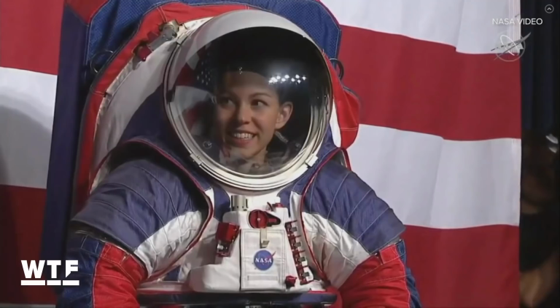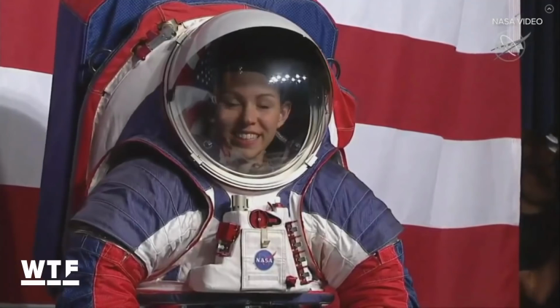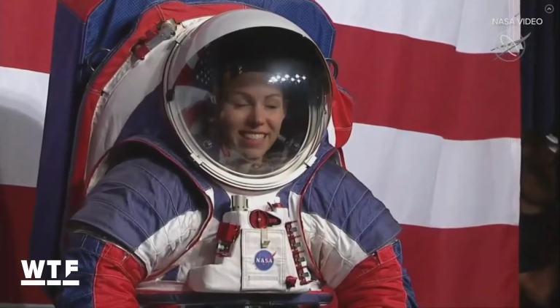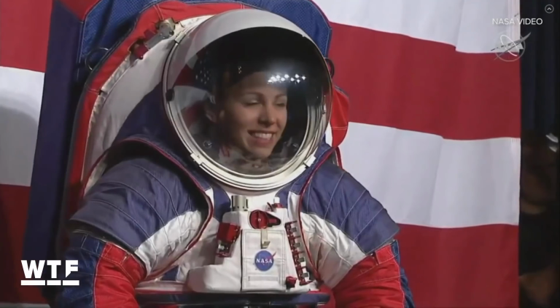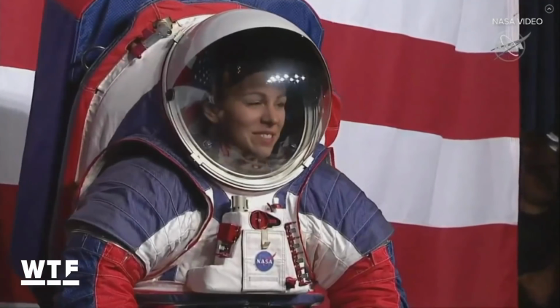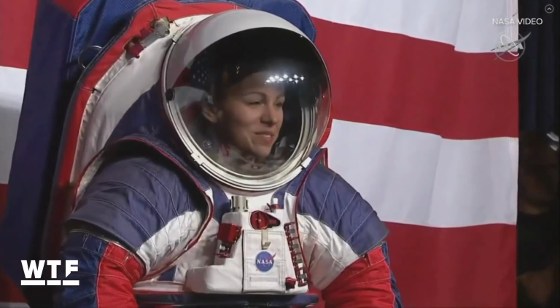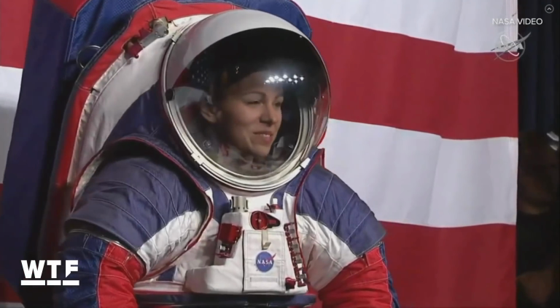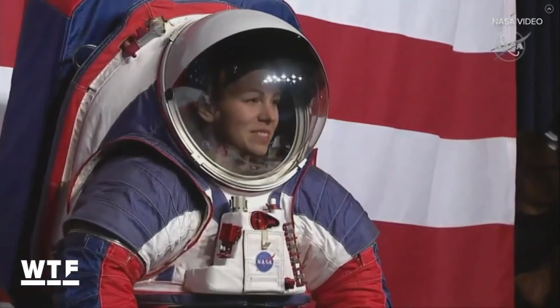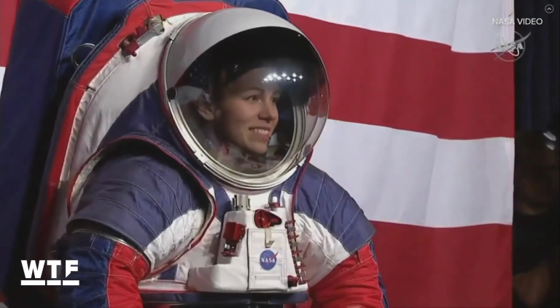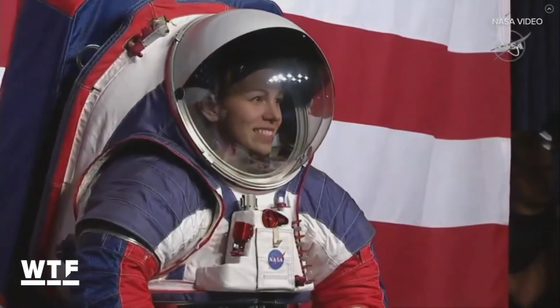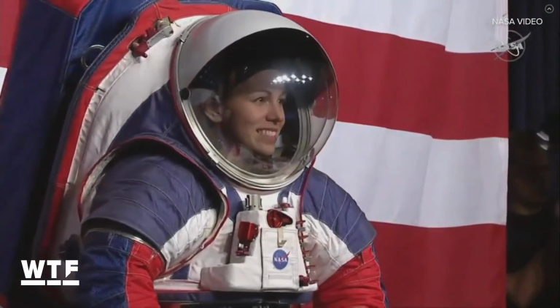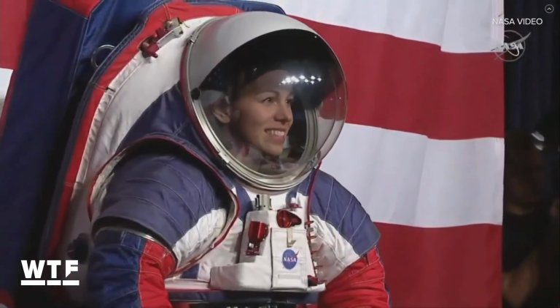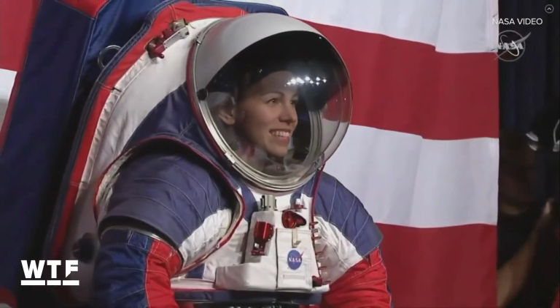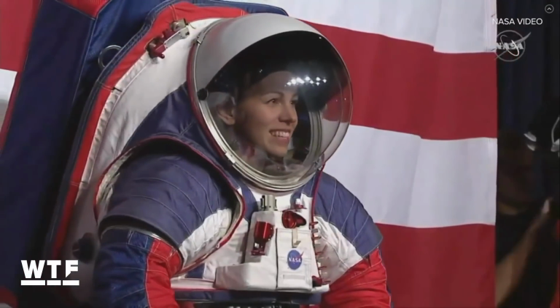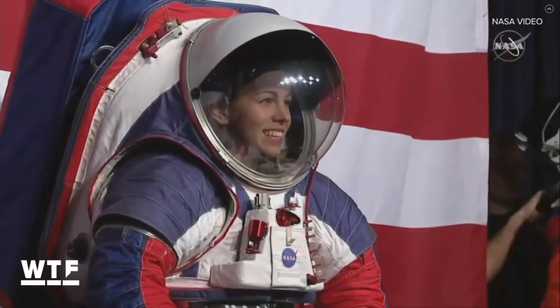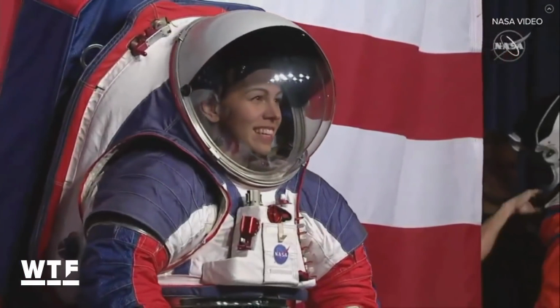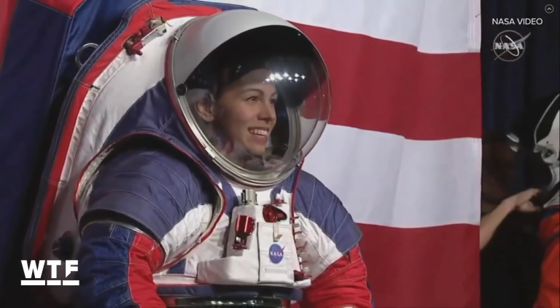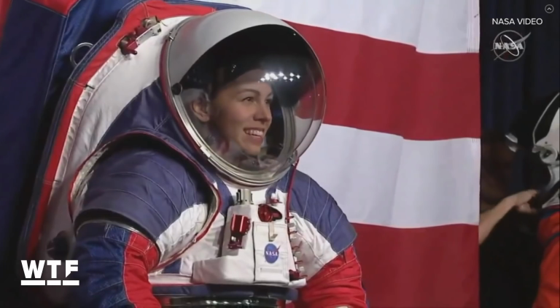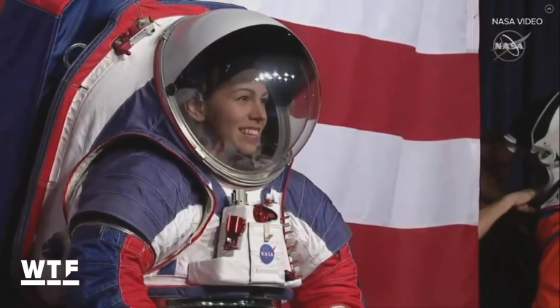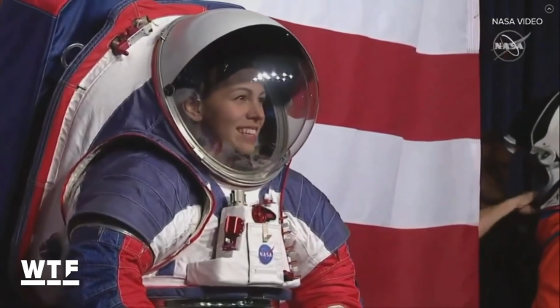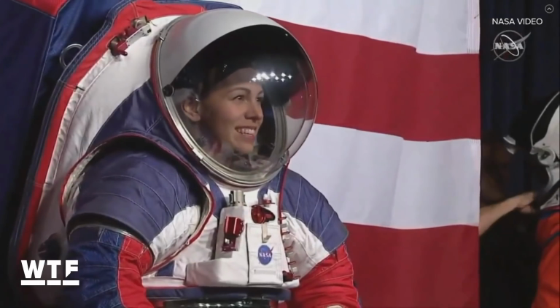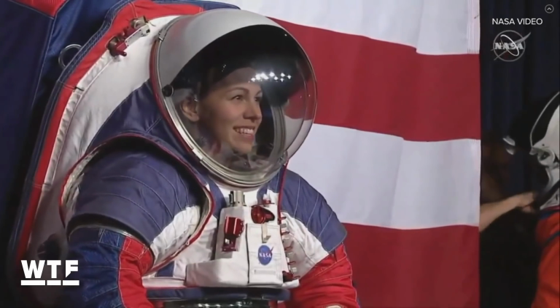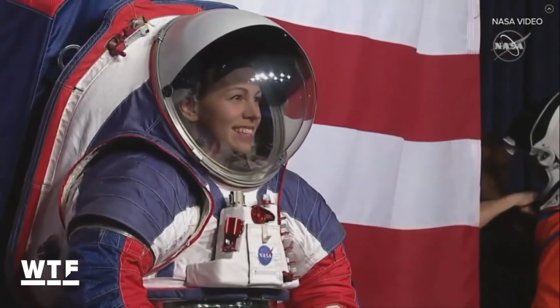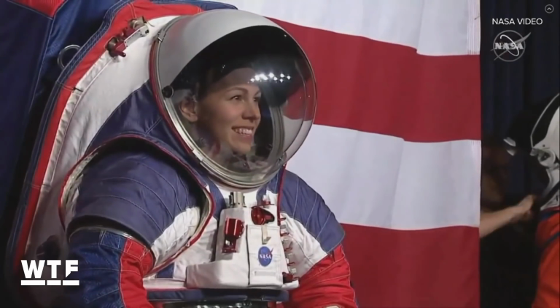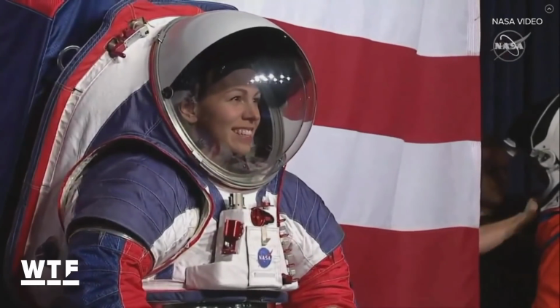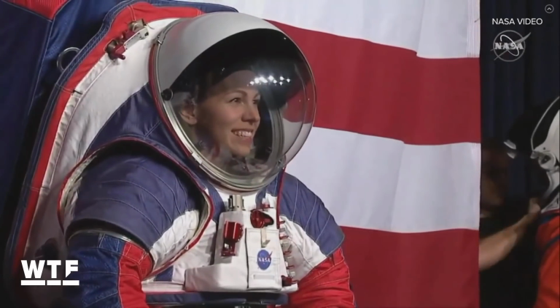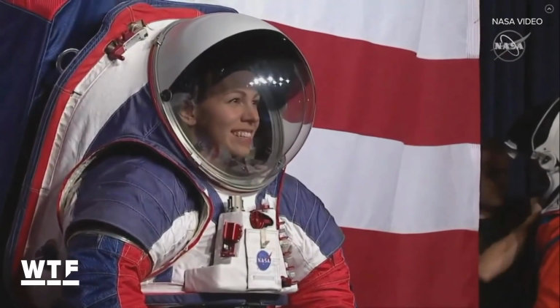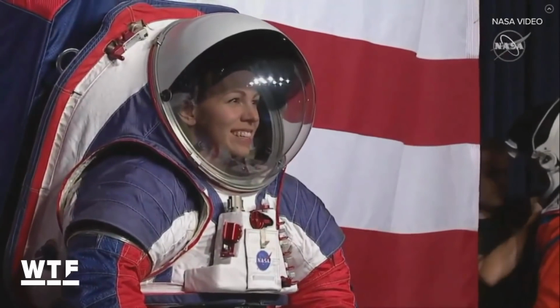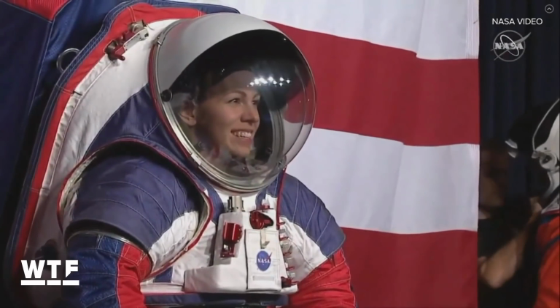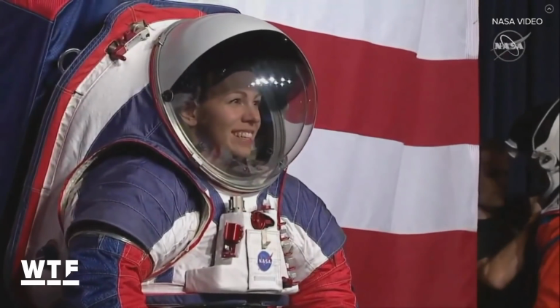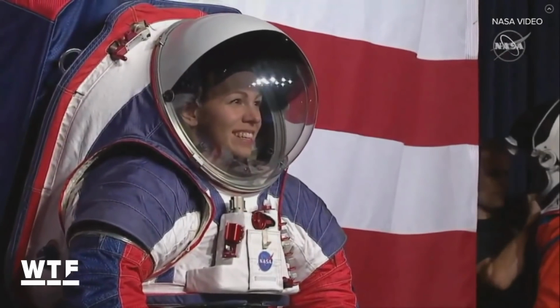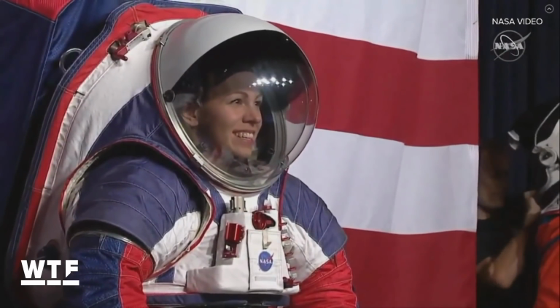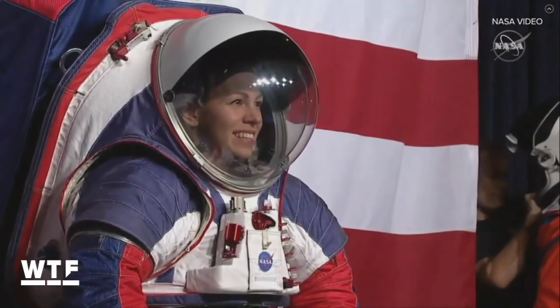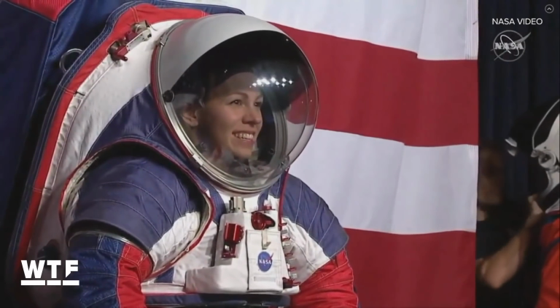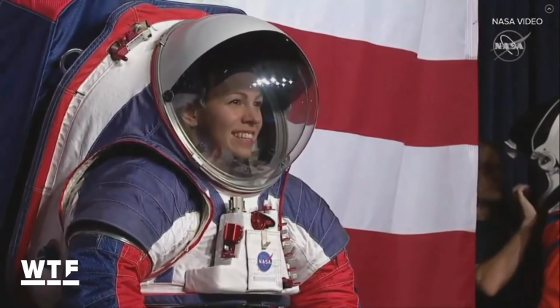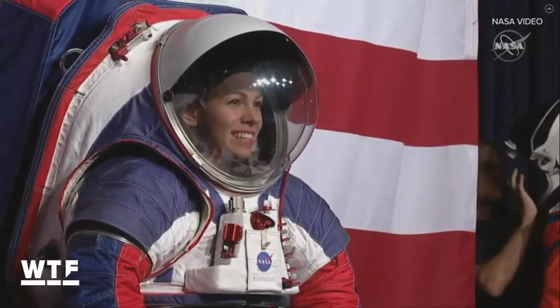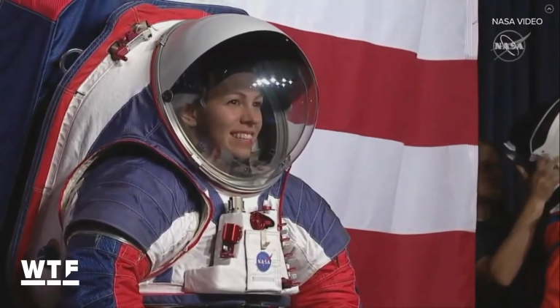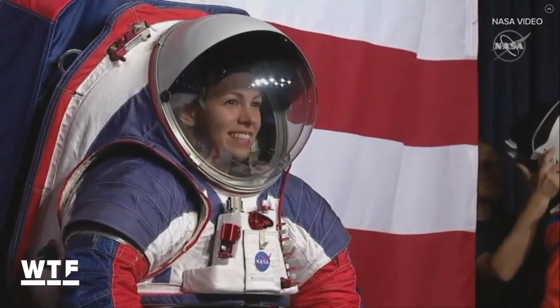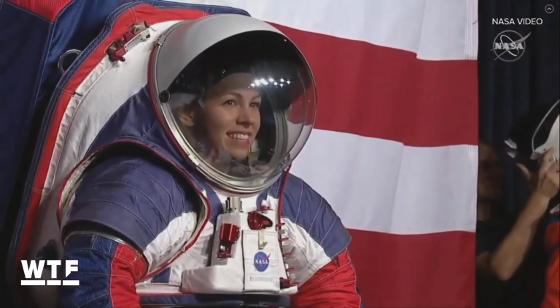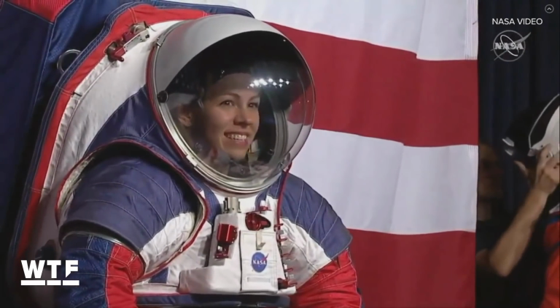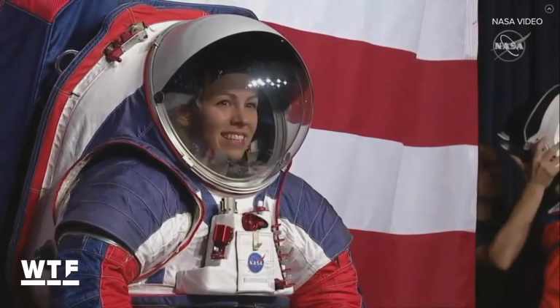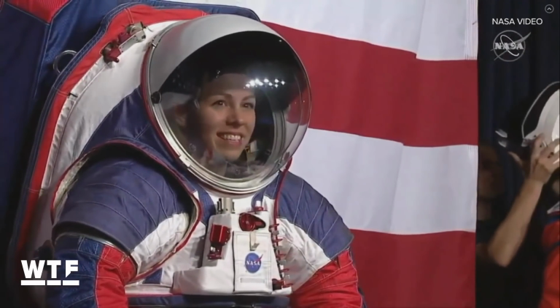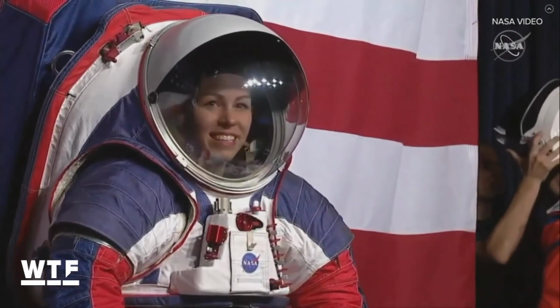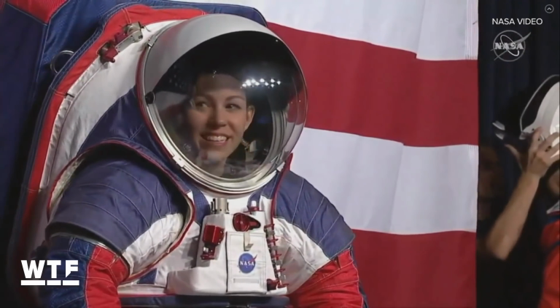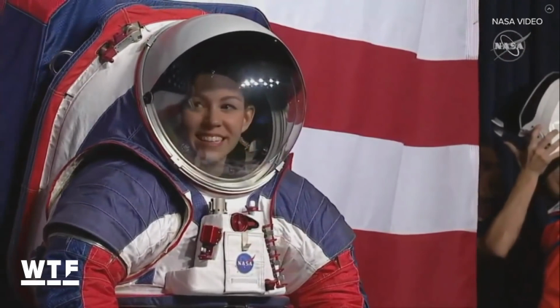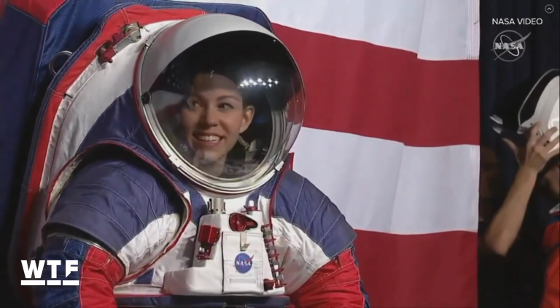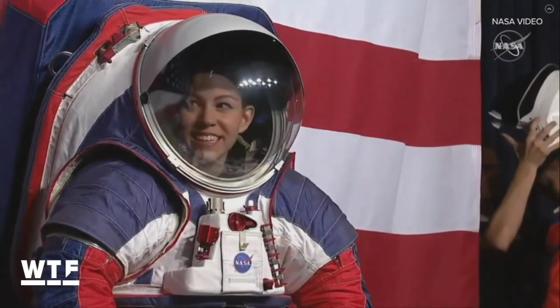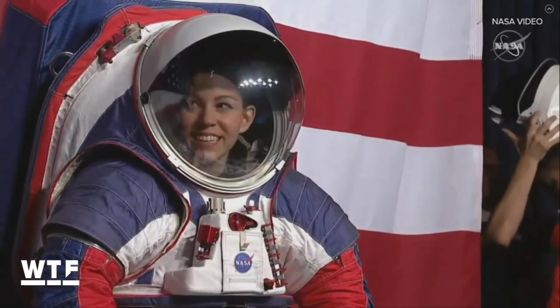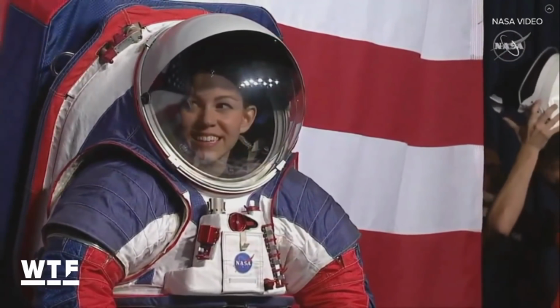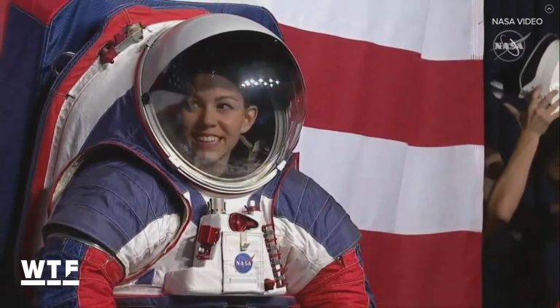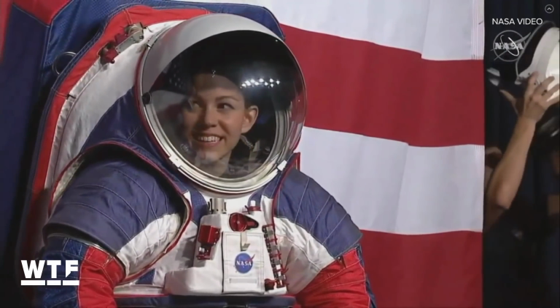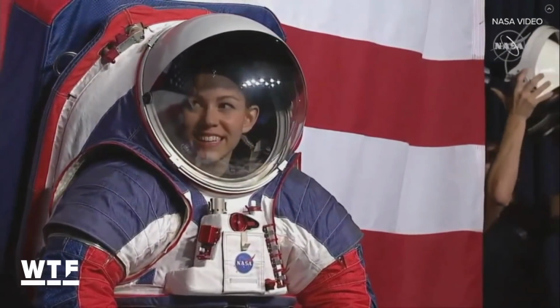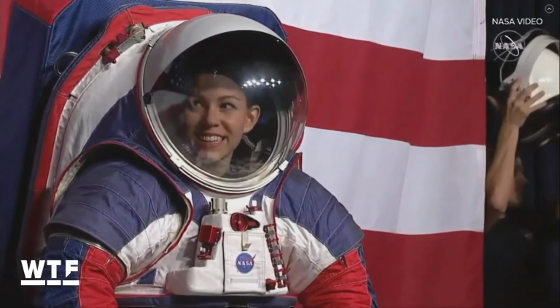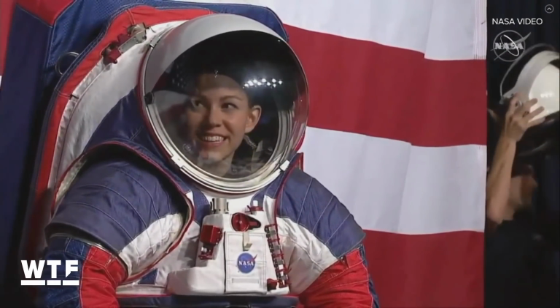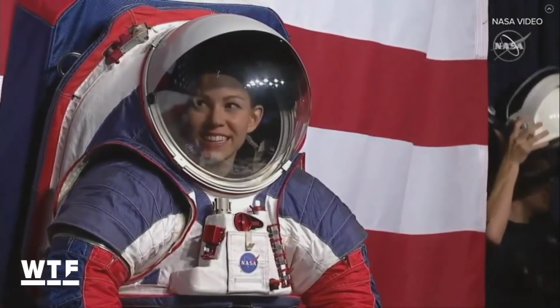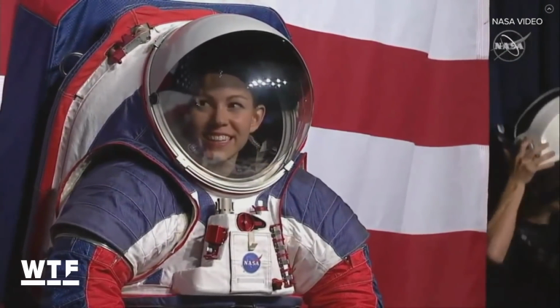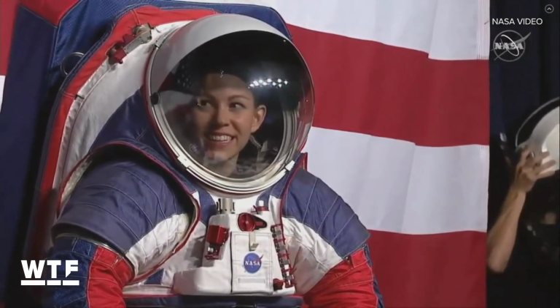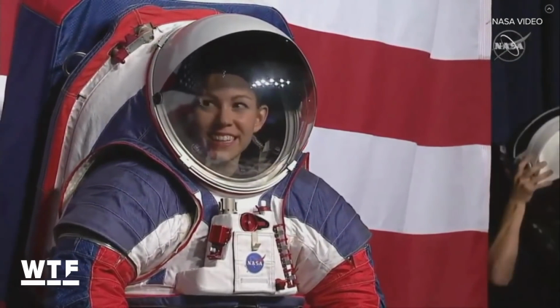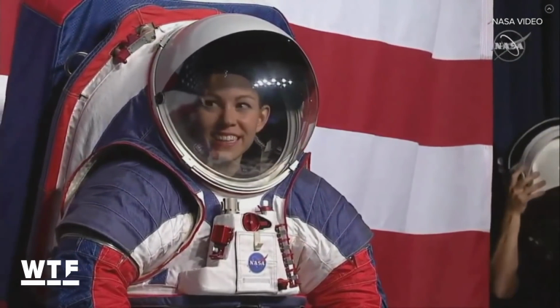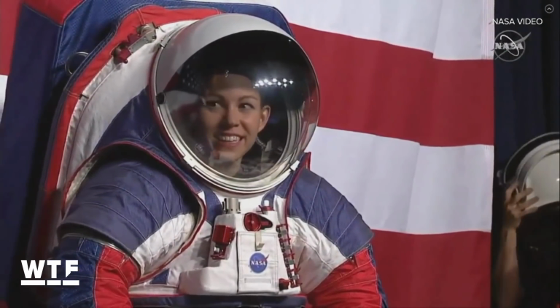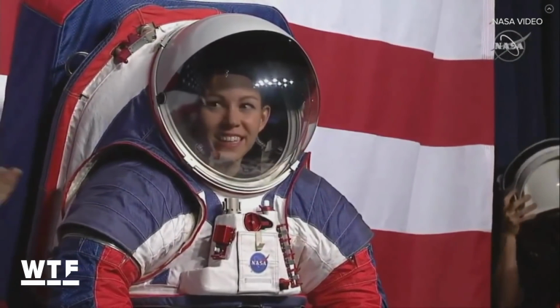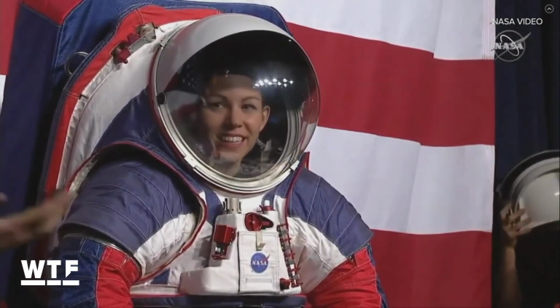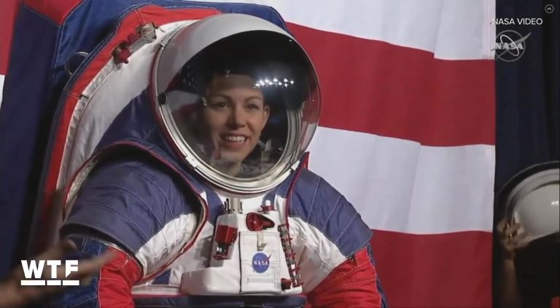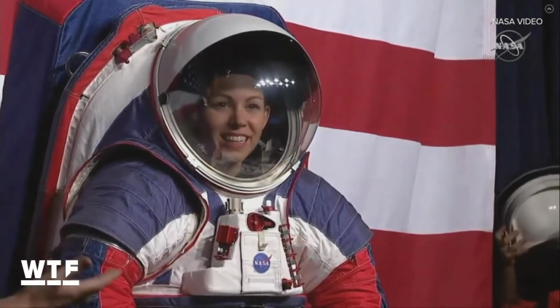My job is to take a basketball, shape it like a human, keep them alive in a harsh environment, and give them the mobility to do their job.